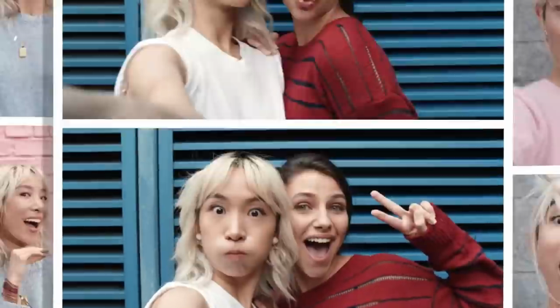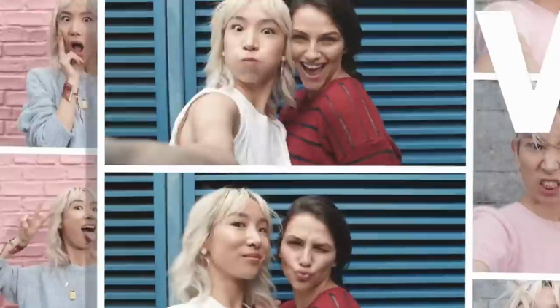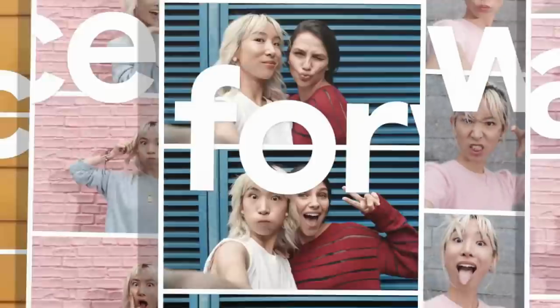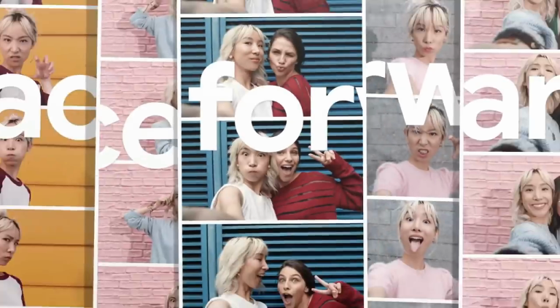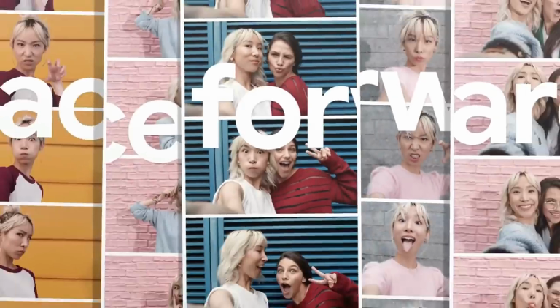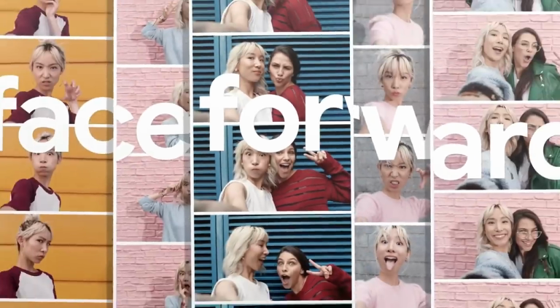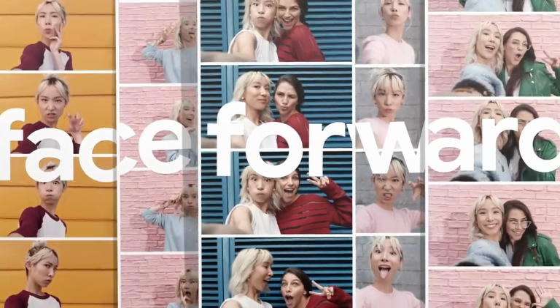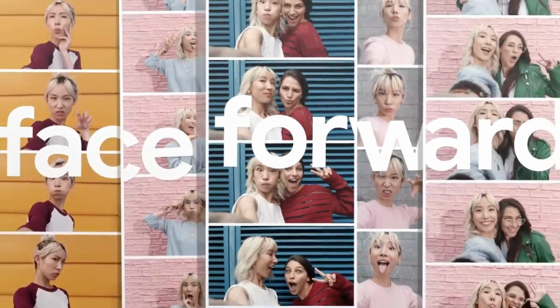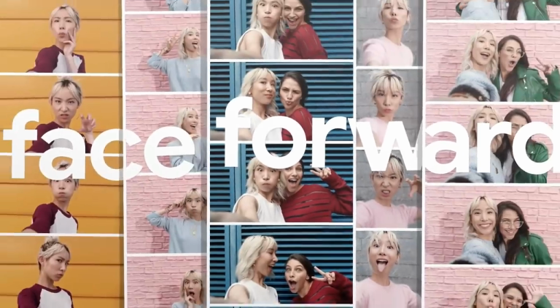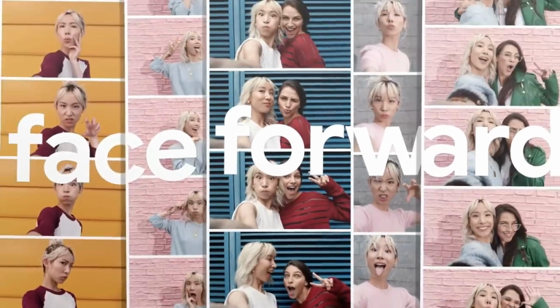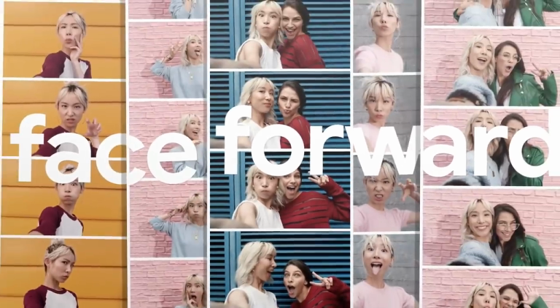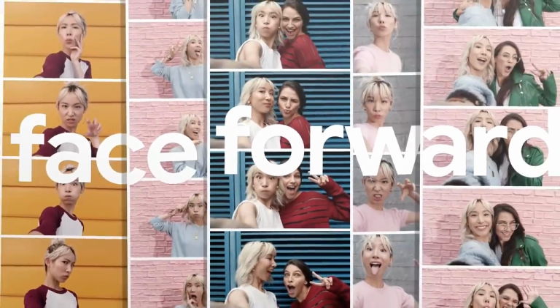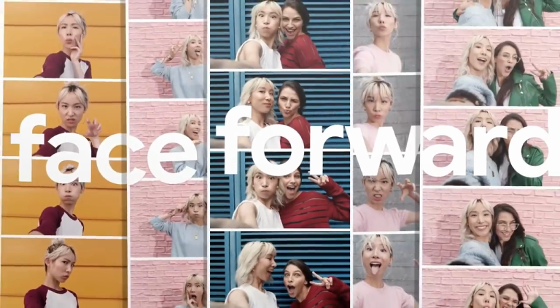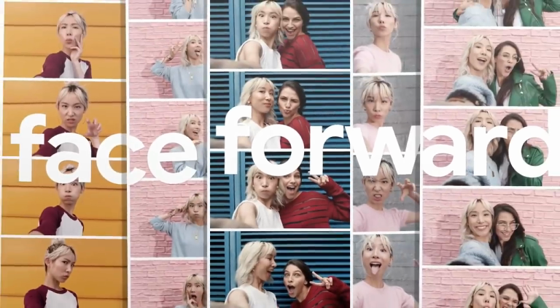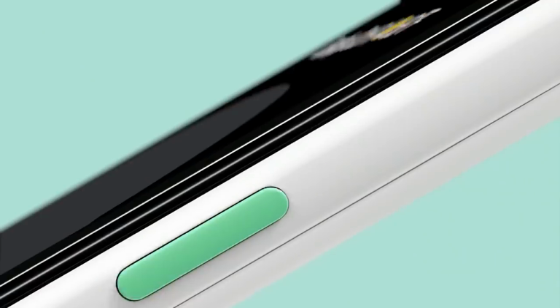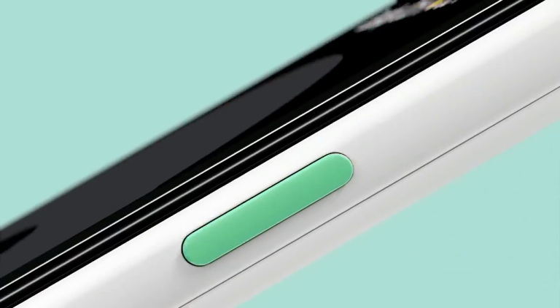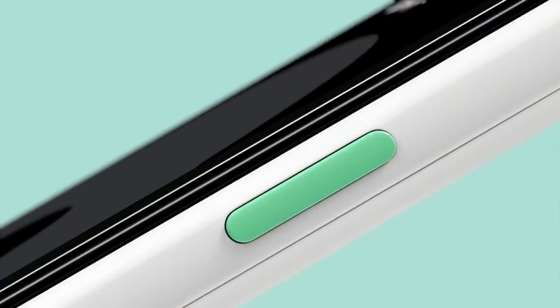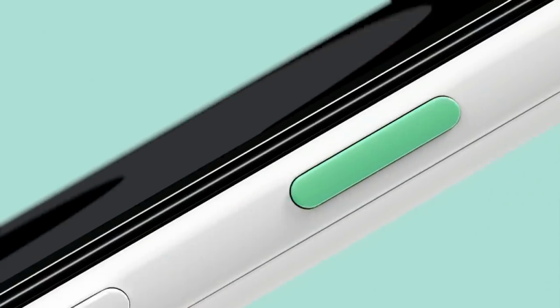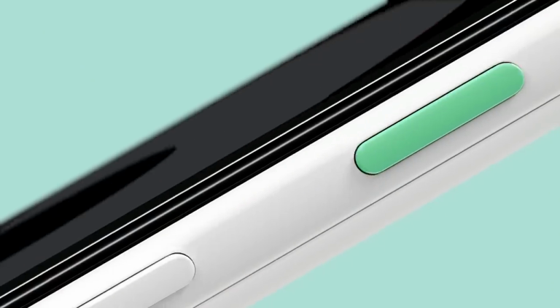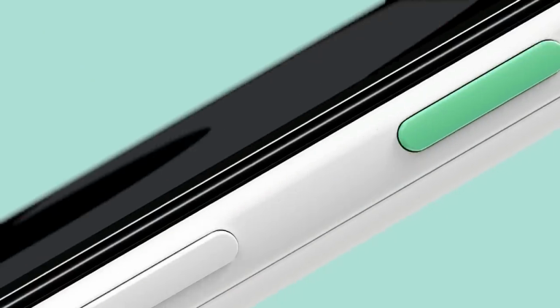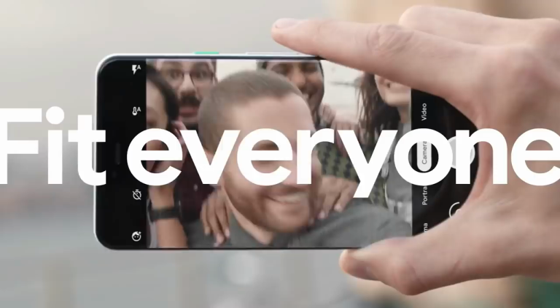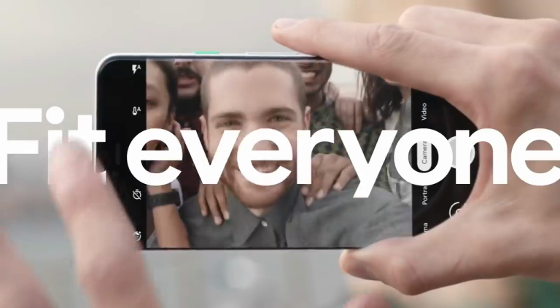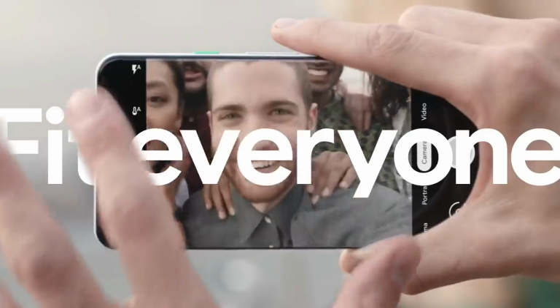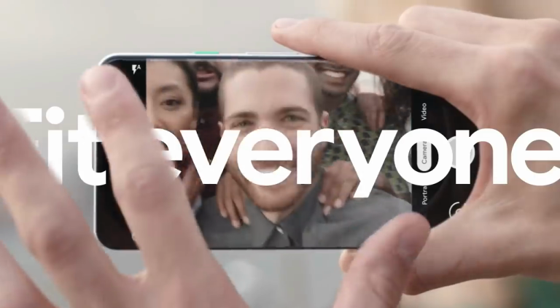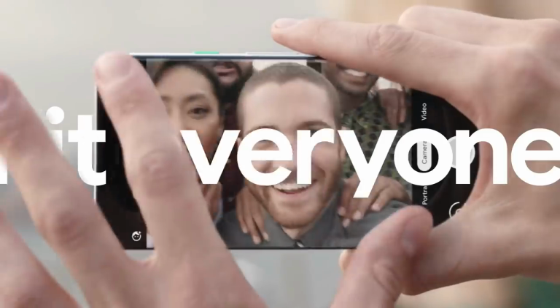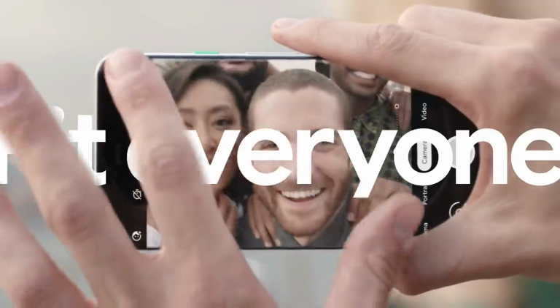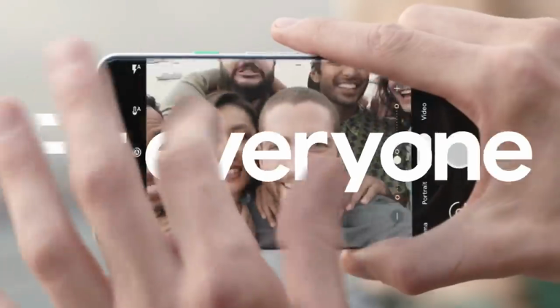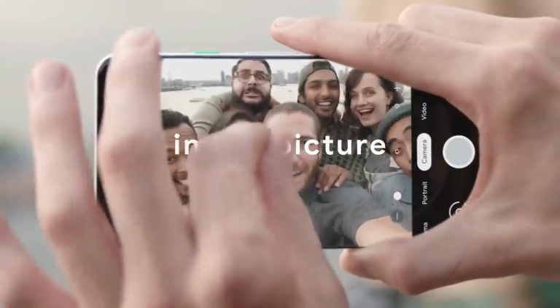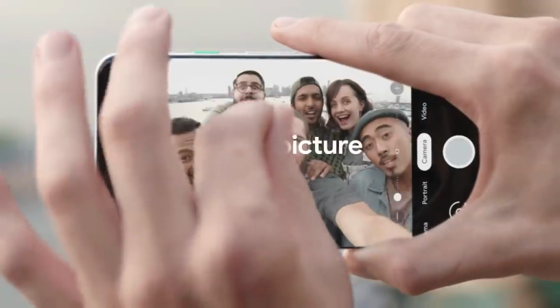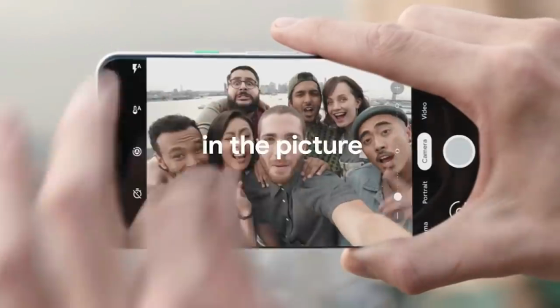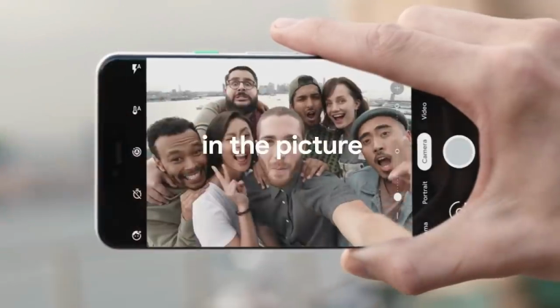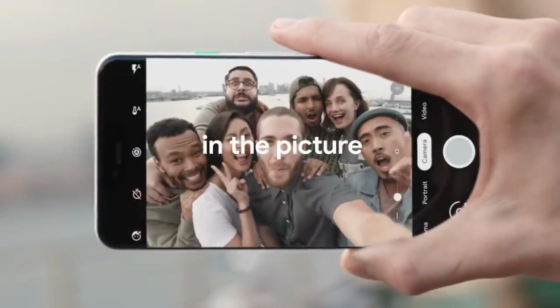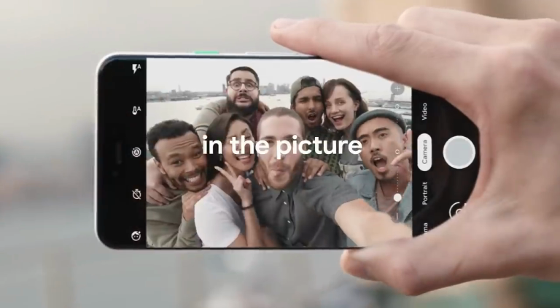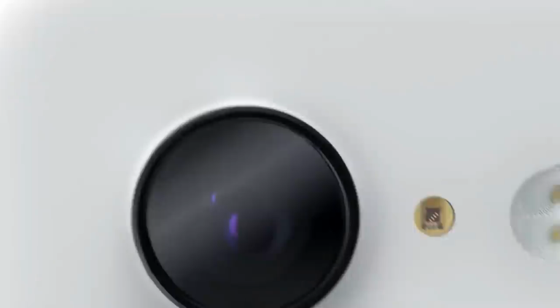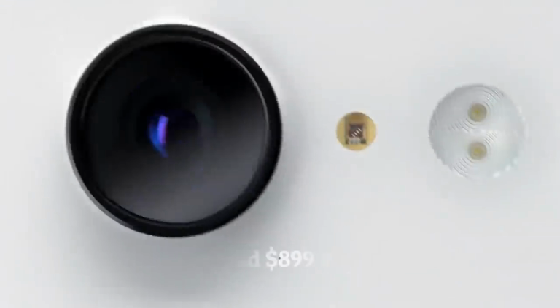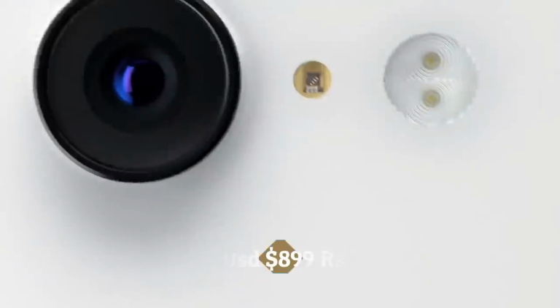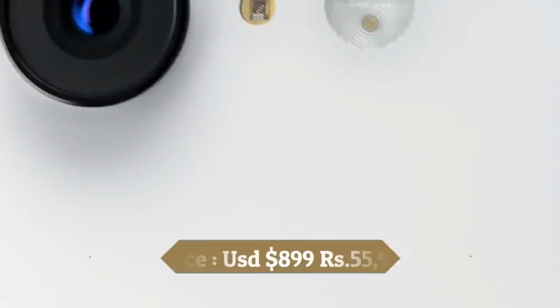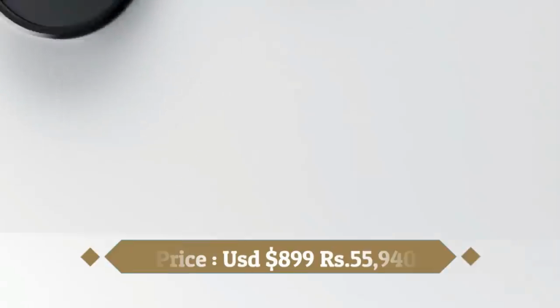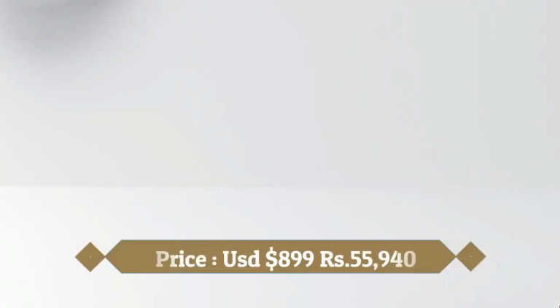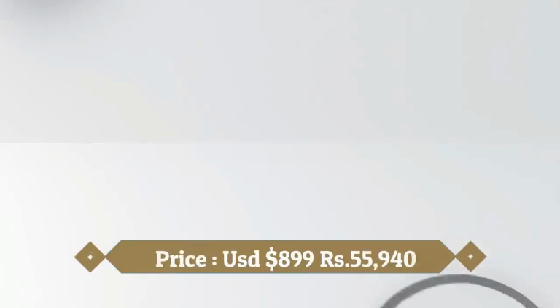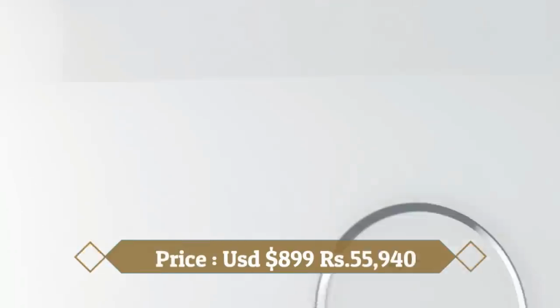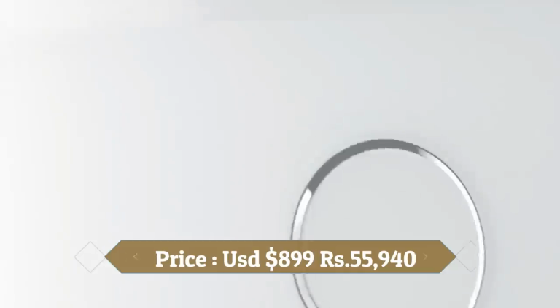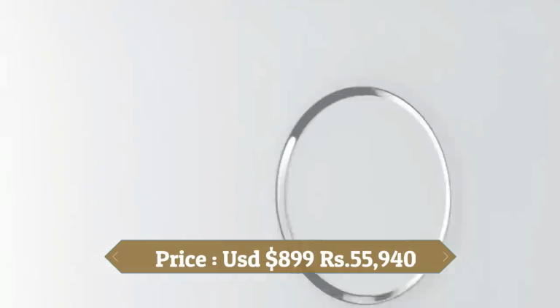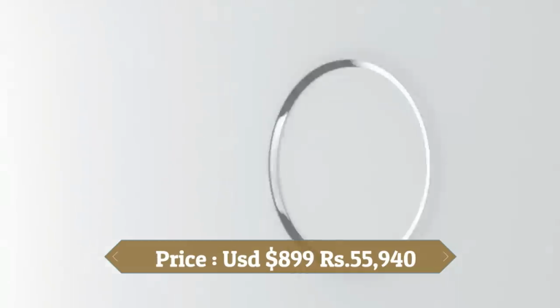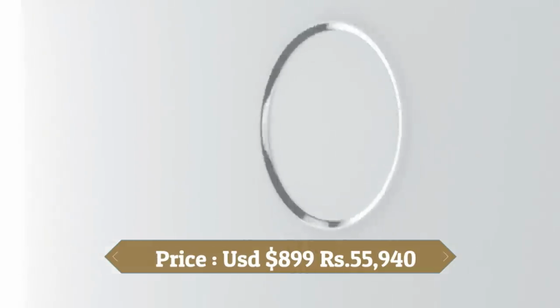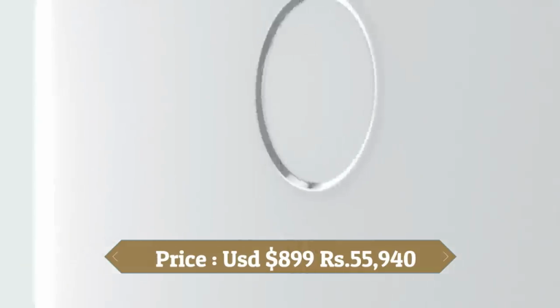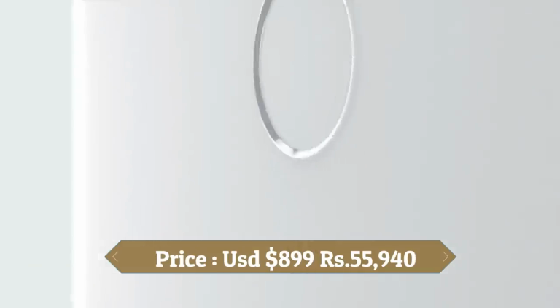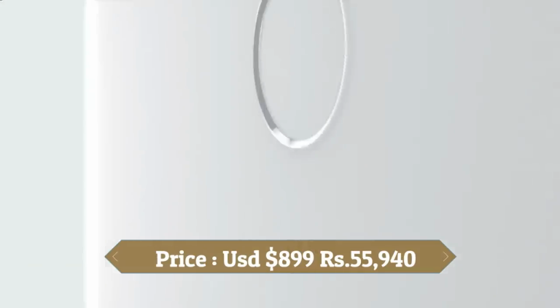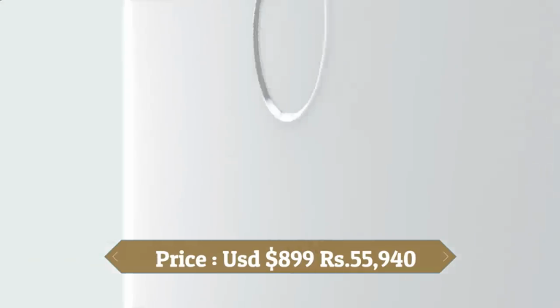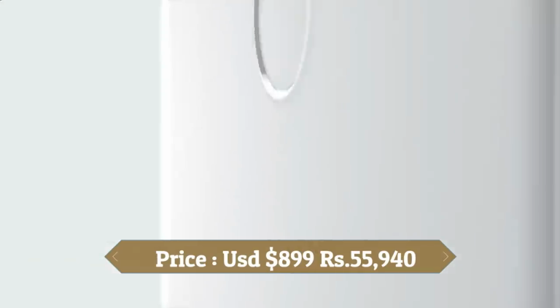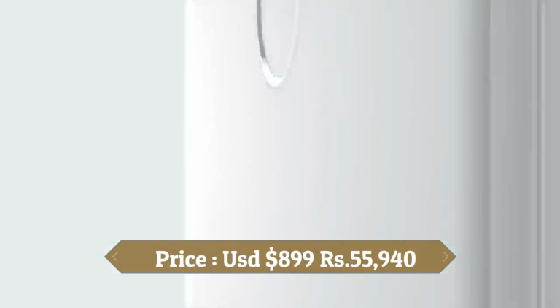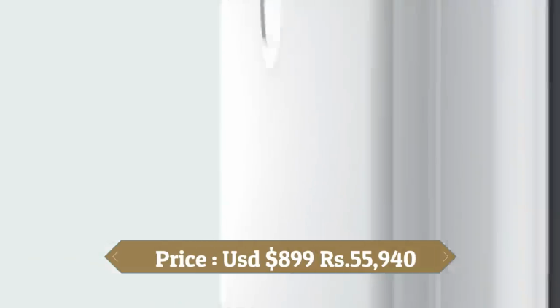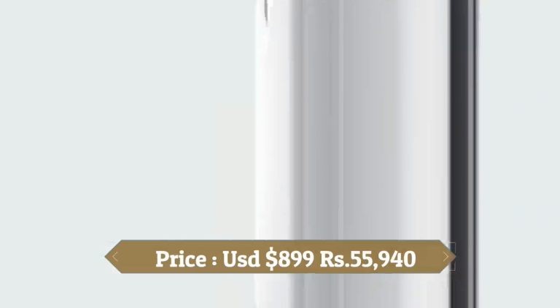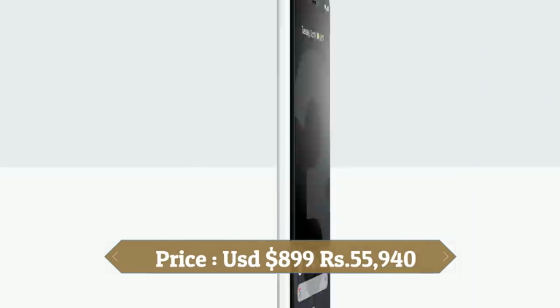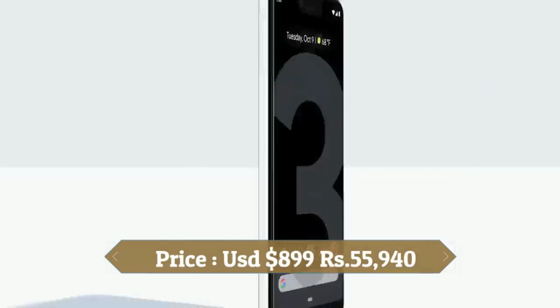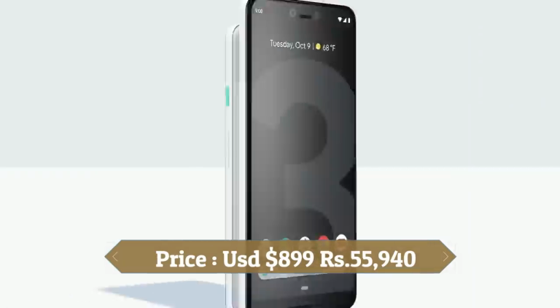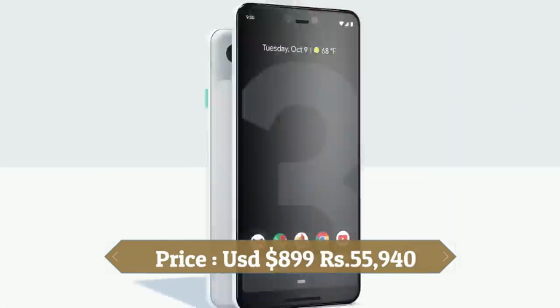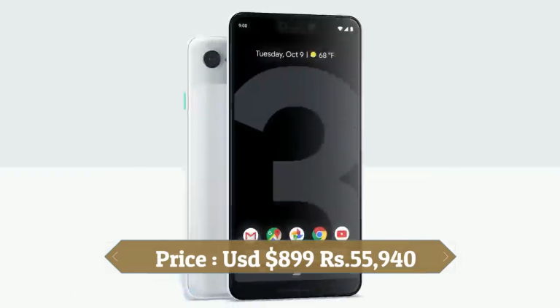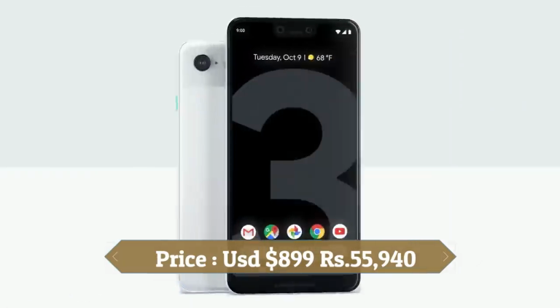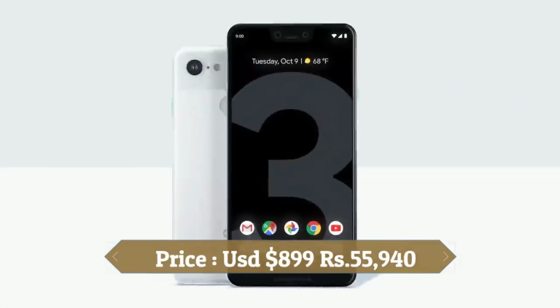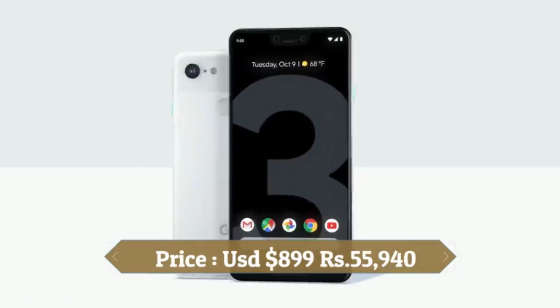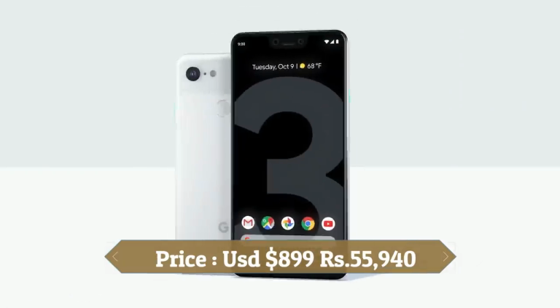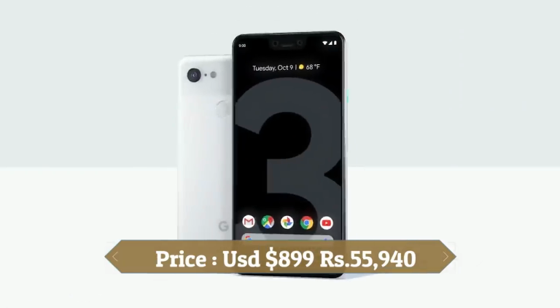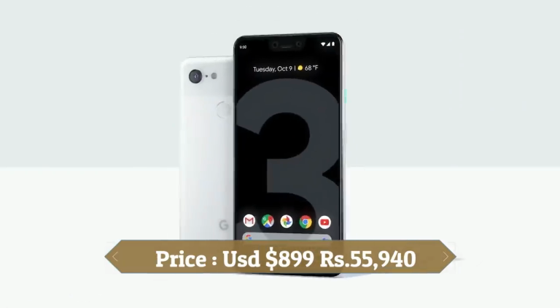The Google Pixel 3 XL marries the best camera phone we've ever tested with a sizeable OLED screen. It's the right fit for people who don't mind the notch cutout at the top and have already adjusted their grip for bigger smartphones.